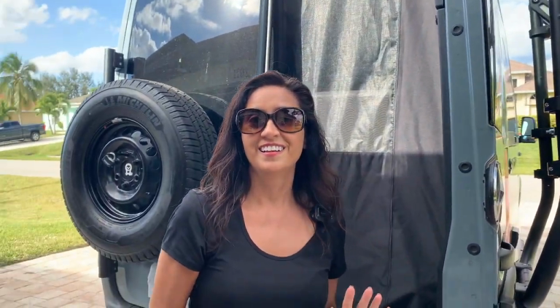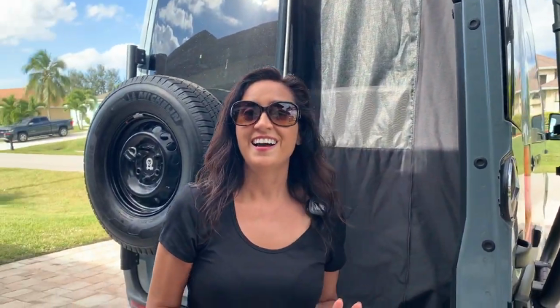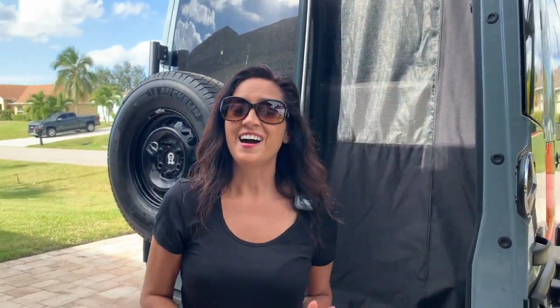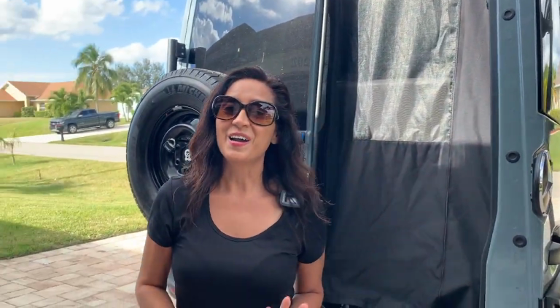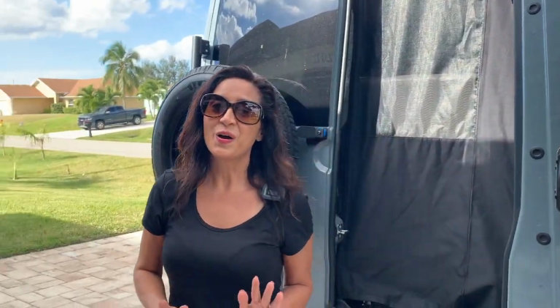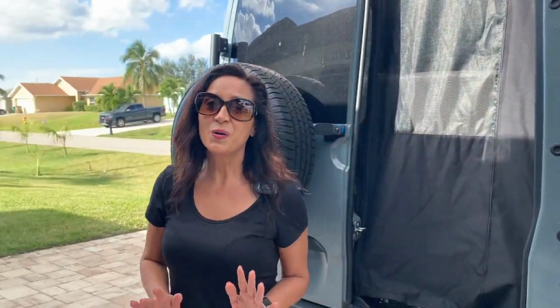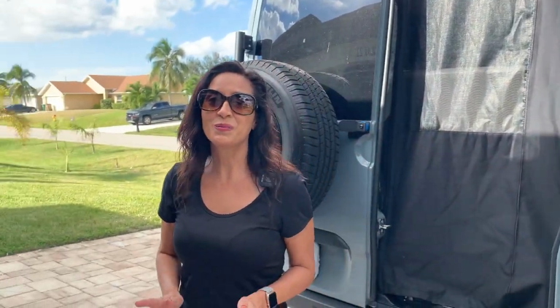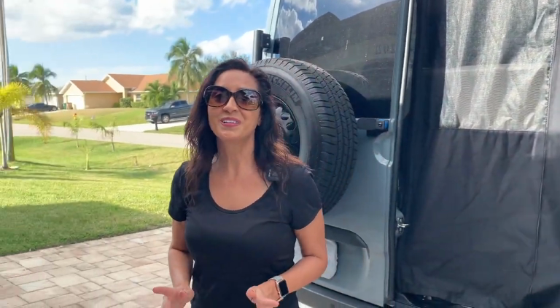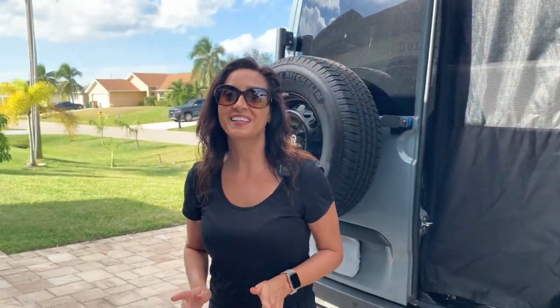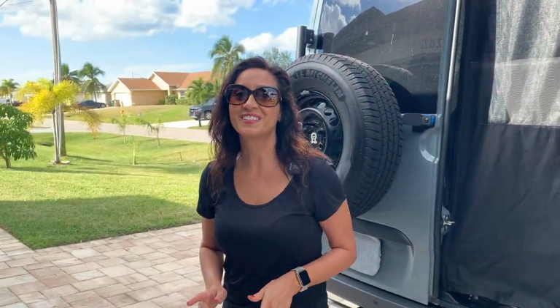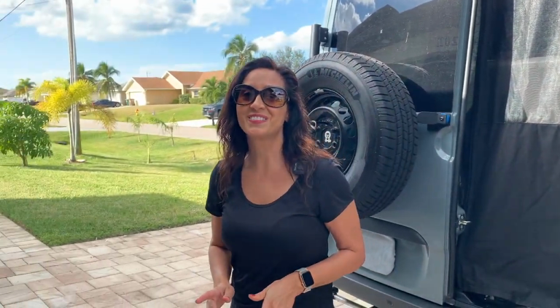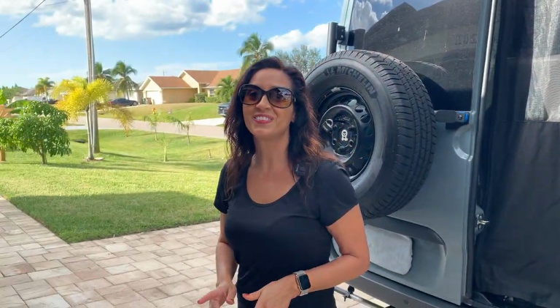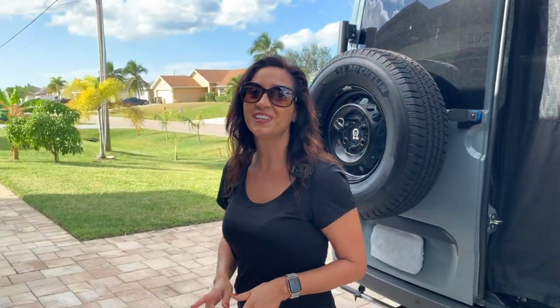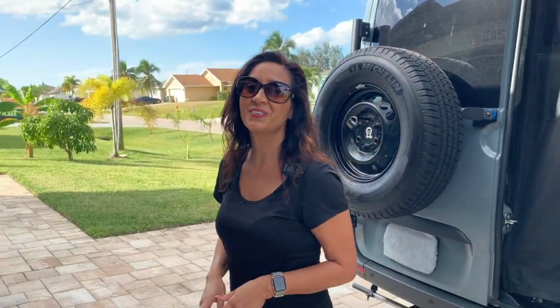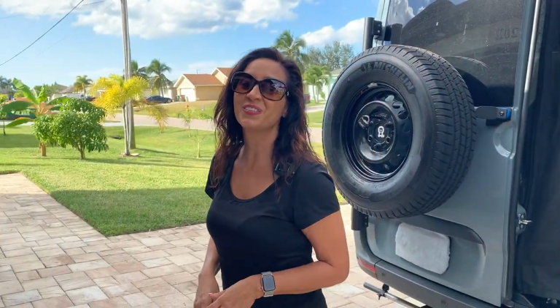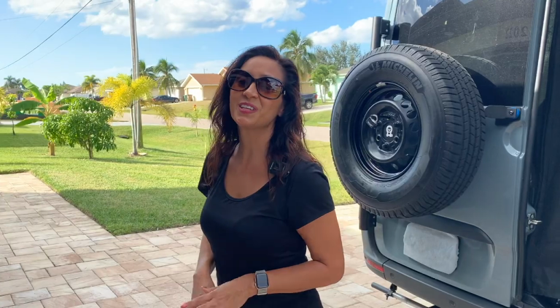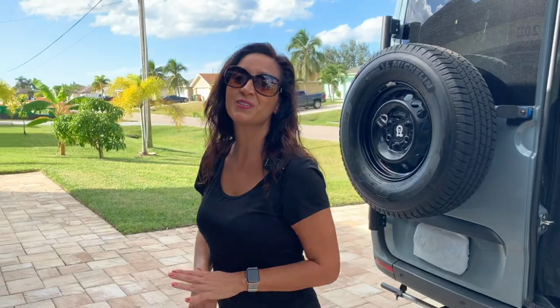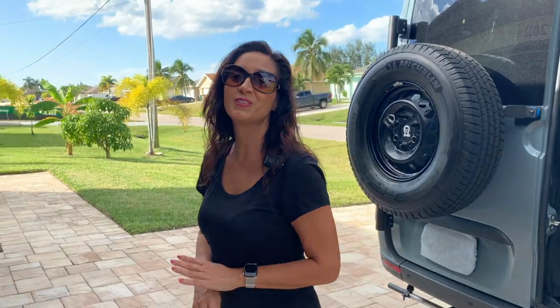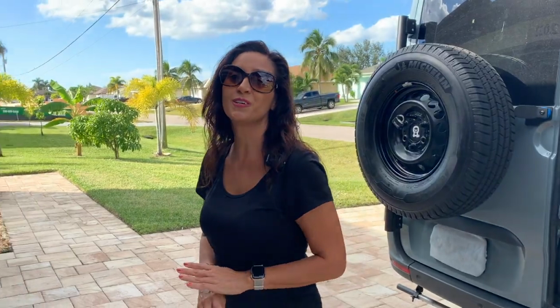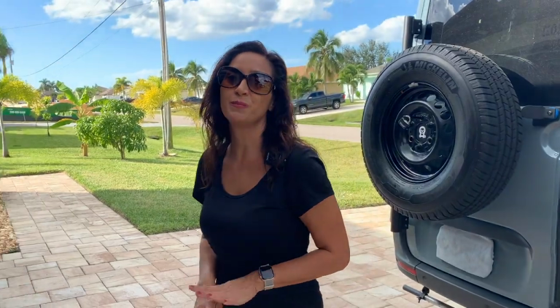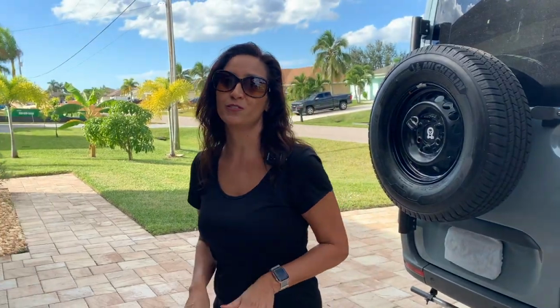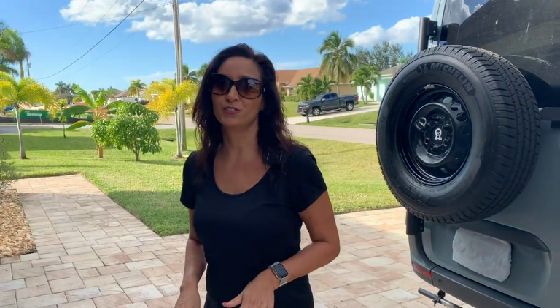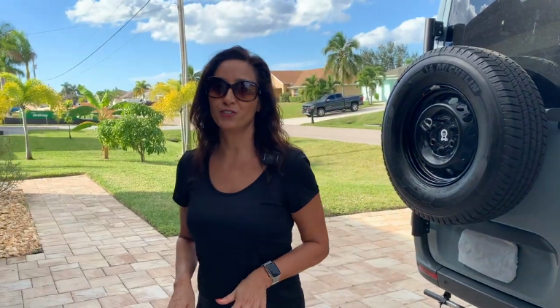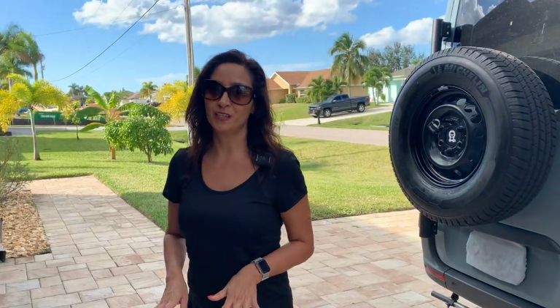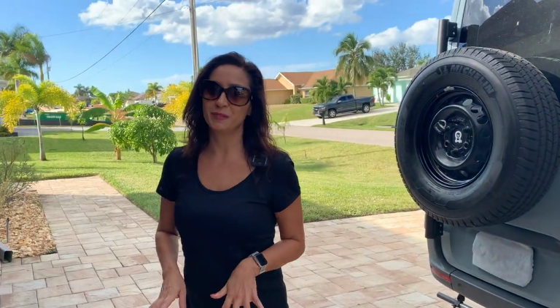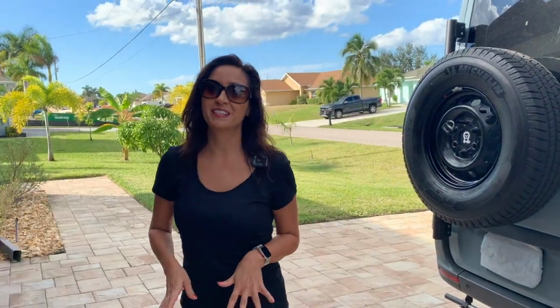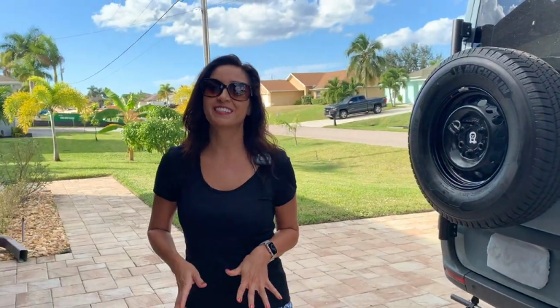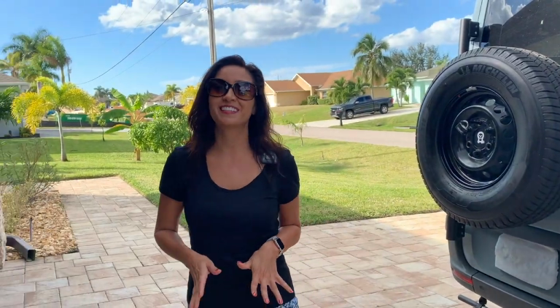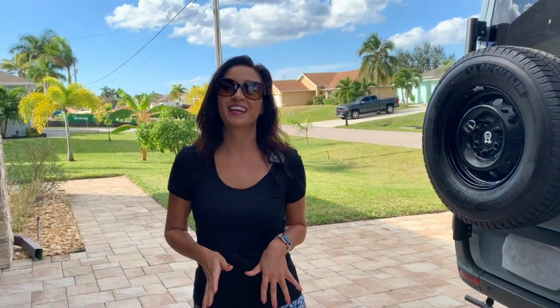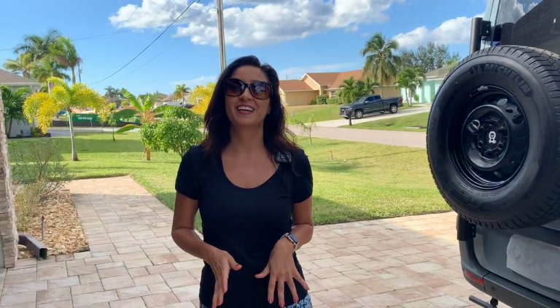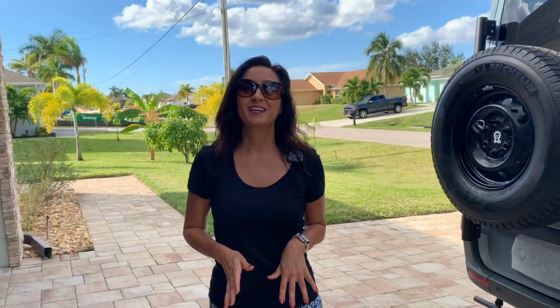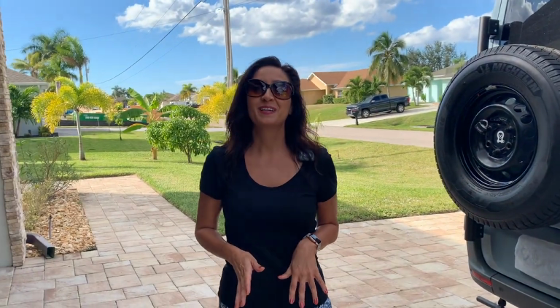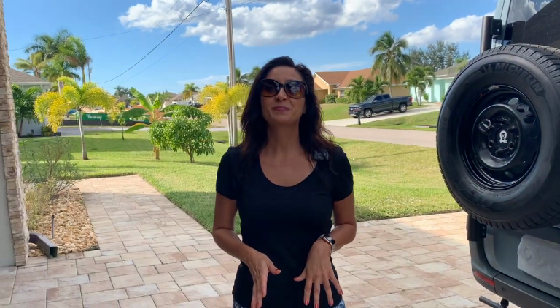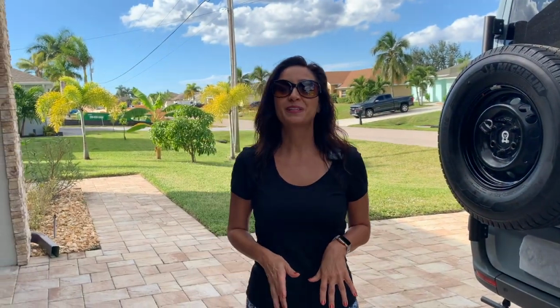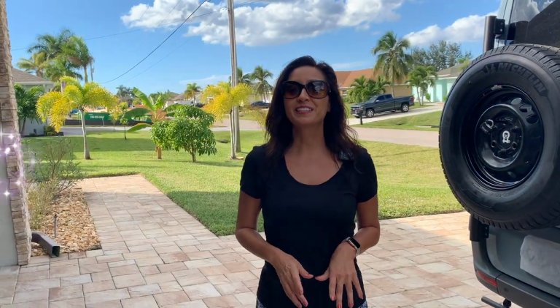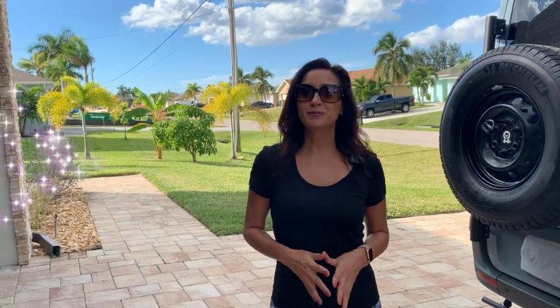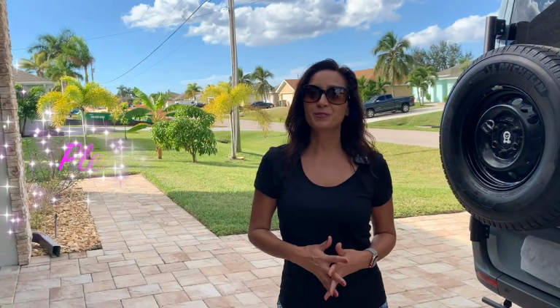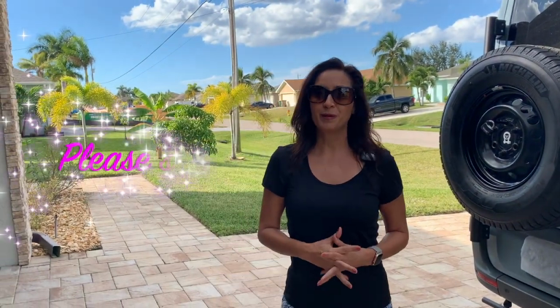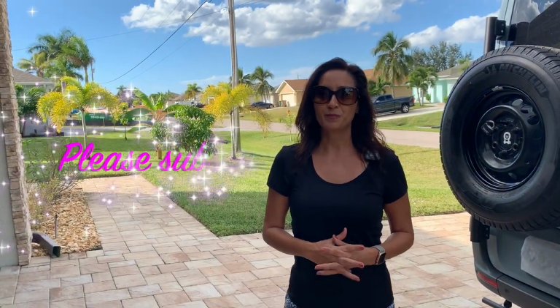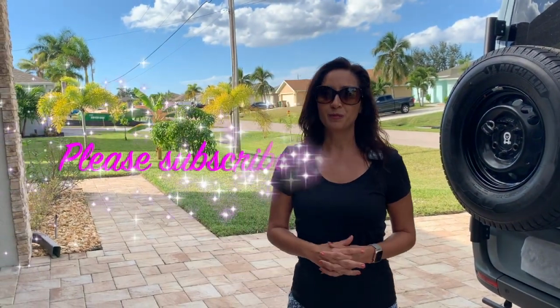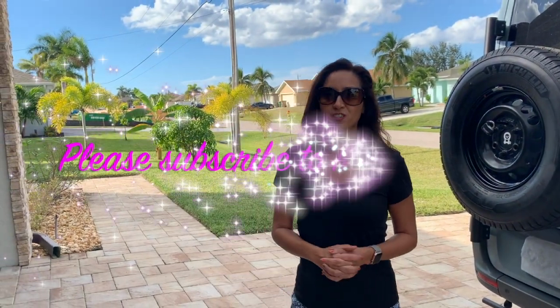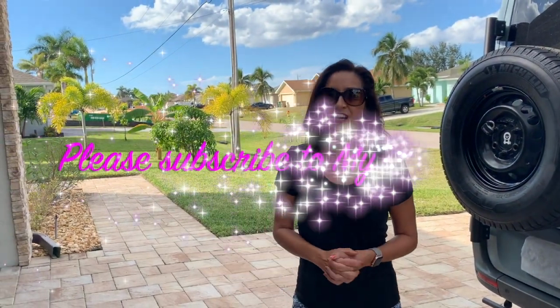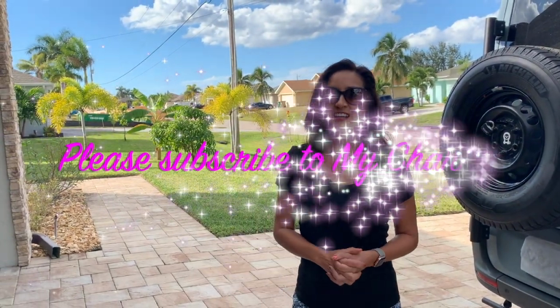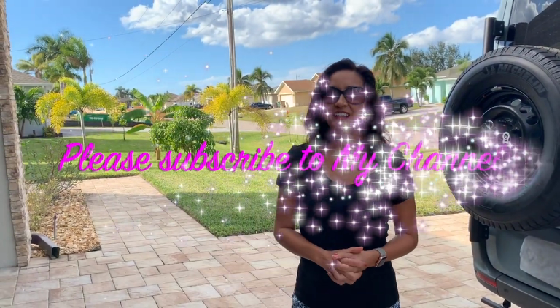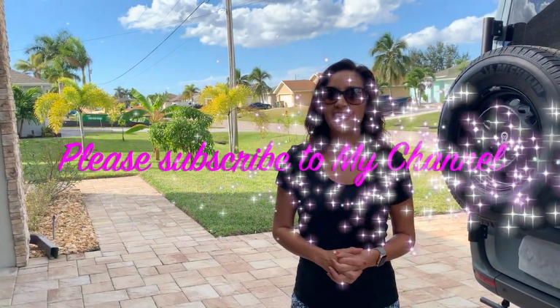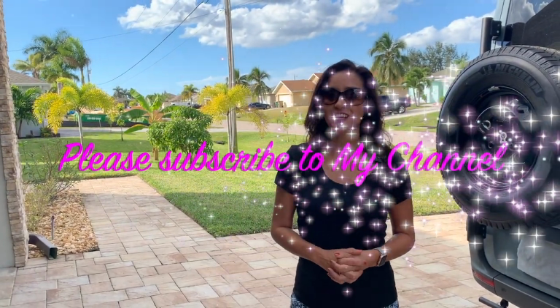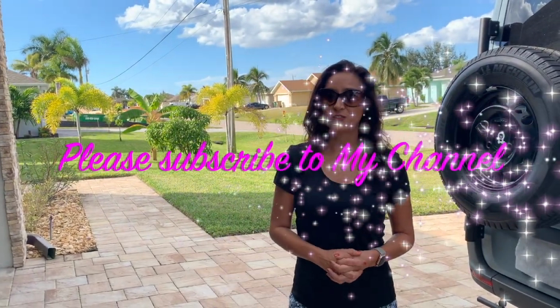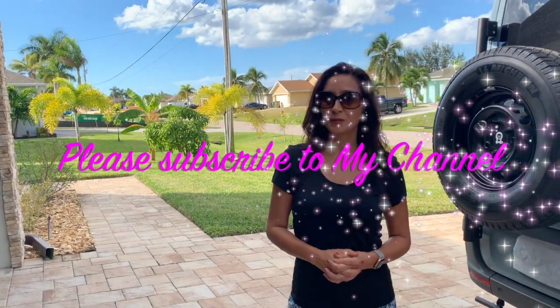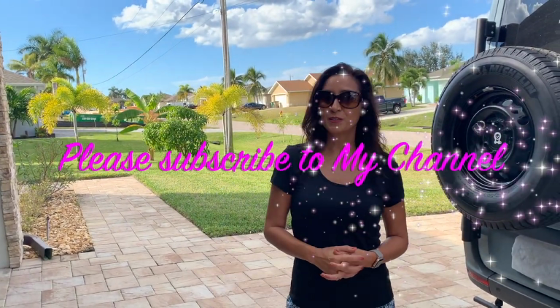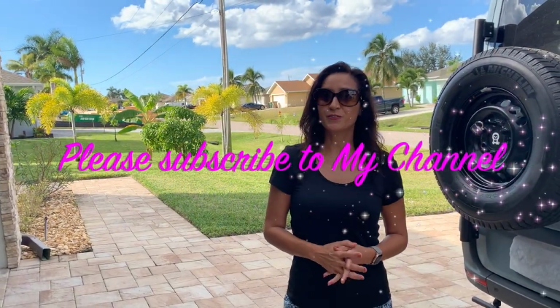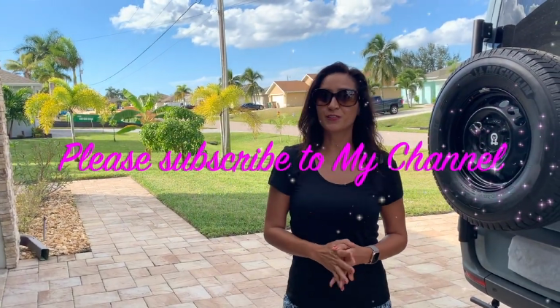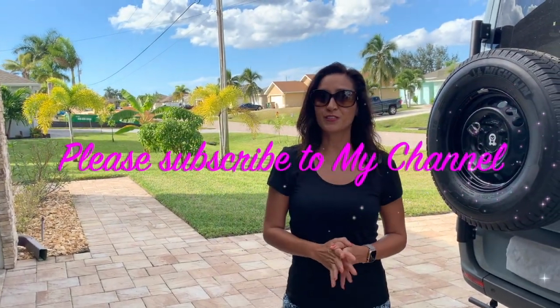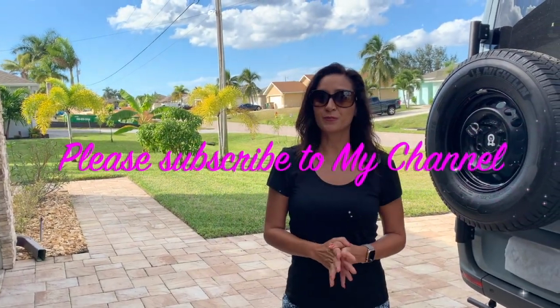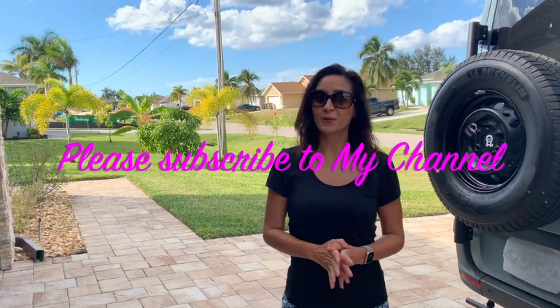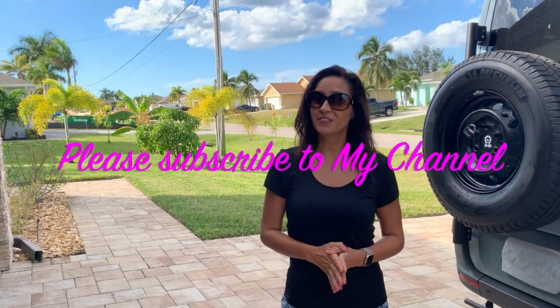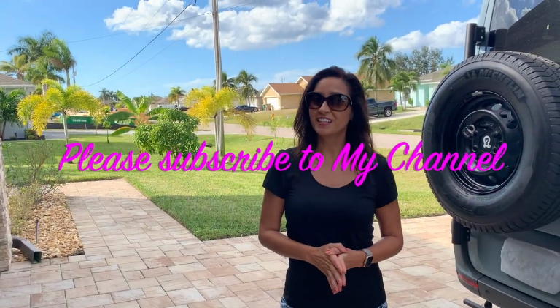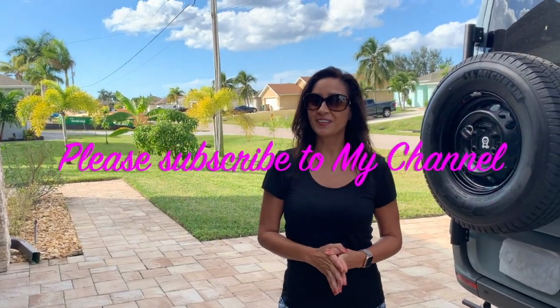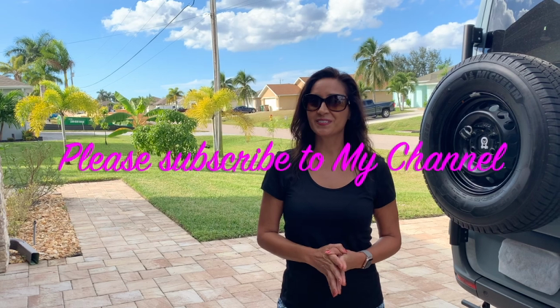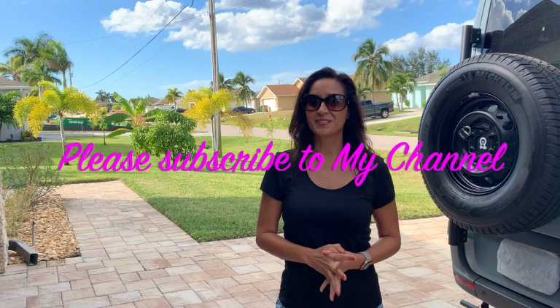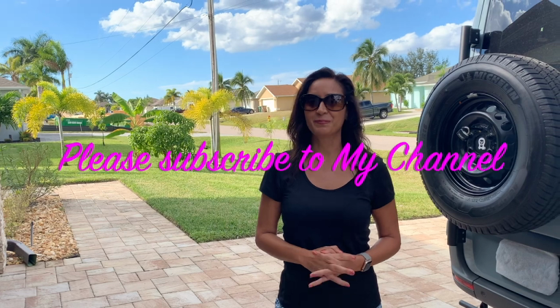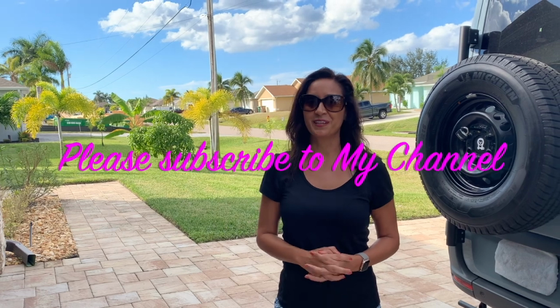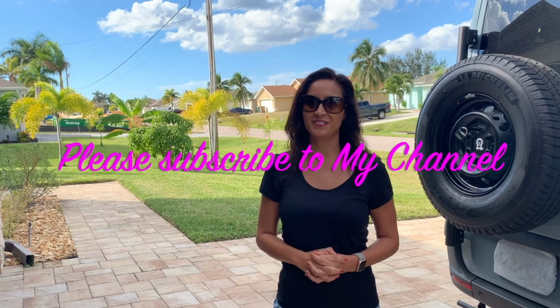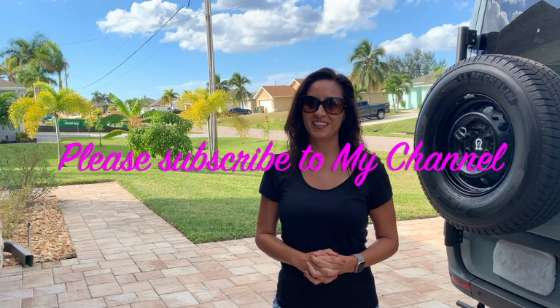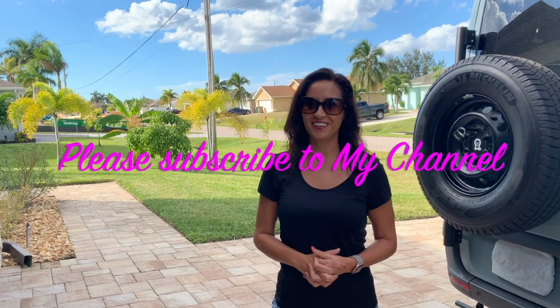I hope you liked this video. Thank you so much for joining me today. Please subscribe to my channel and join me for some more videos. Bye for now.